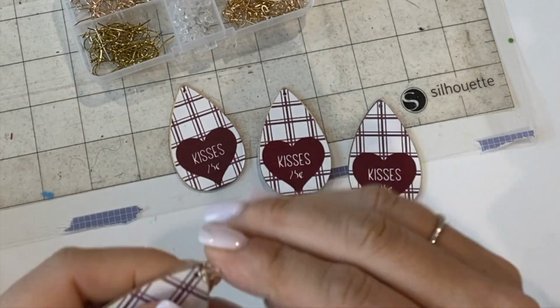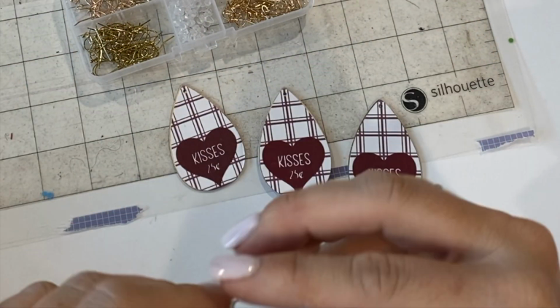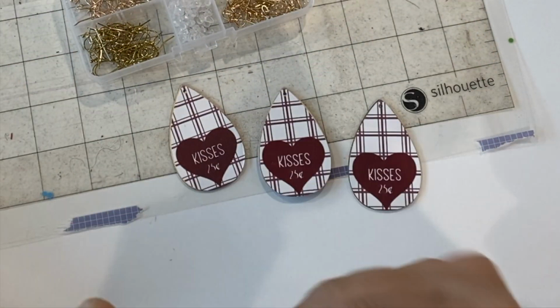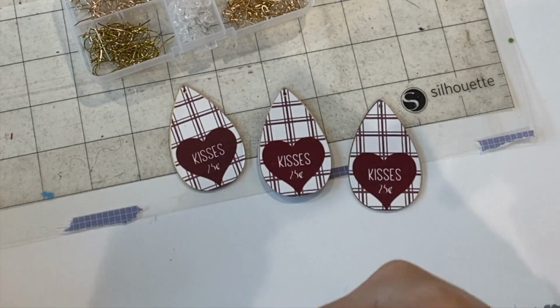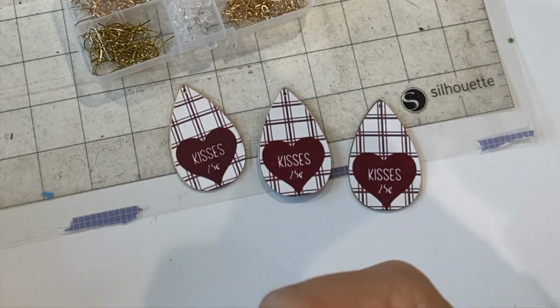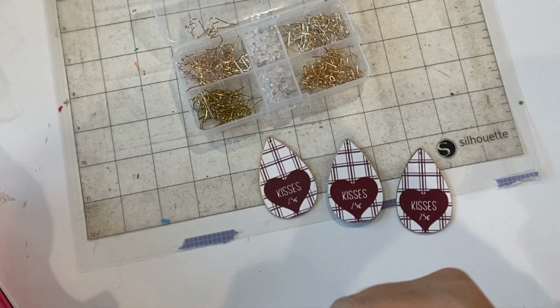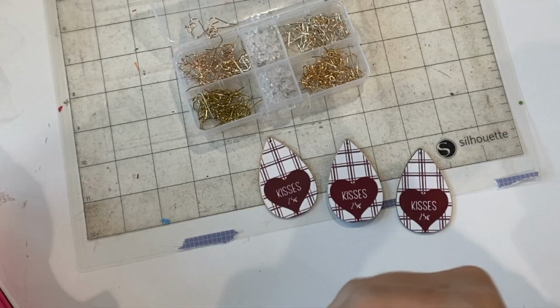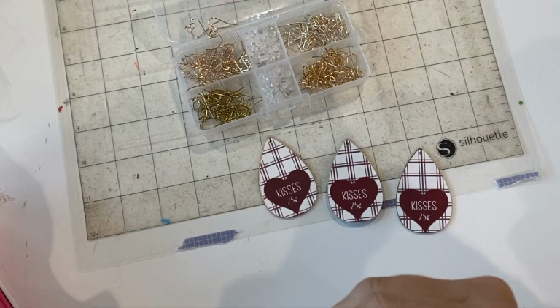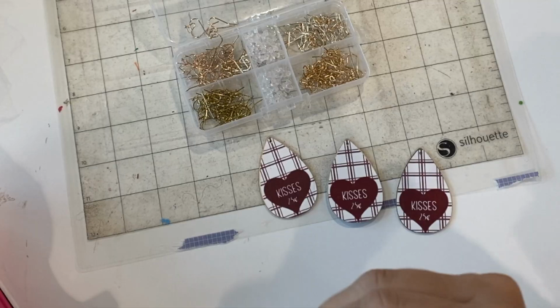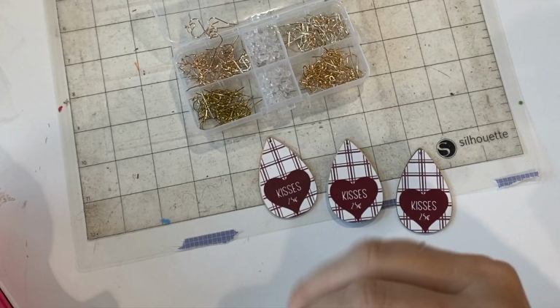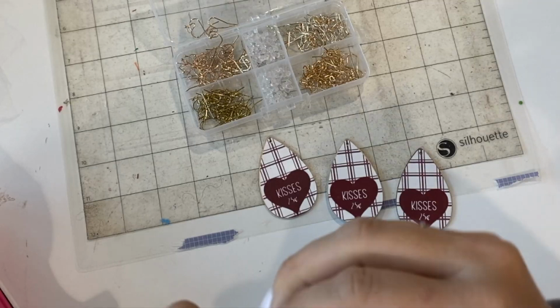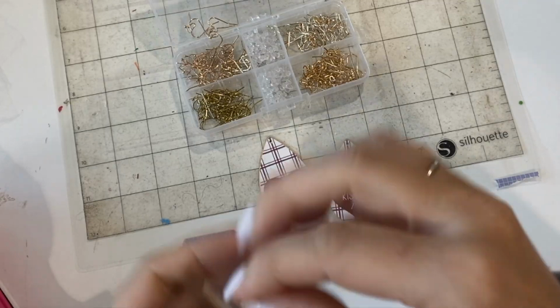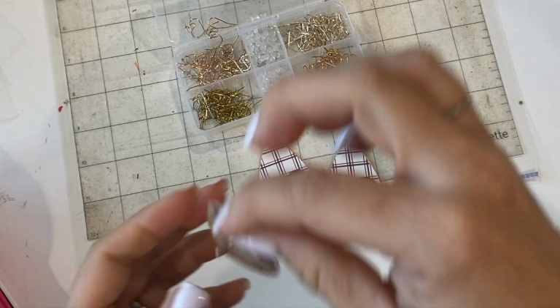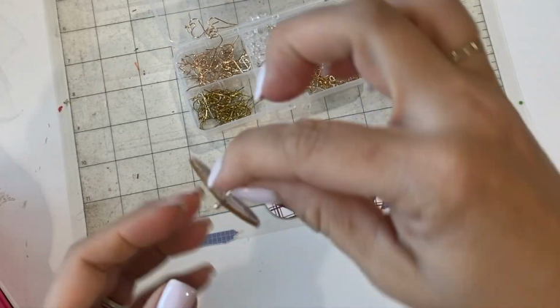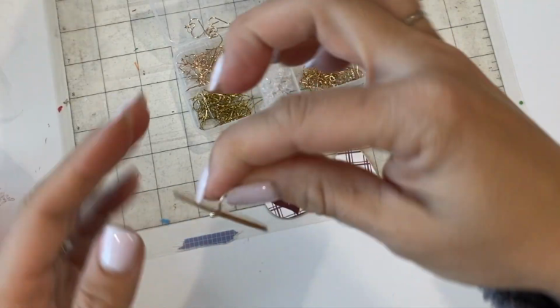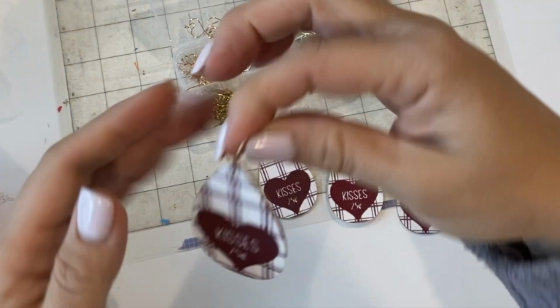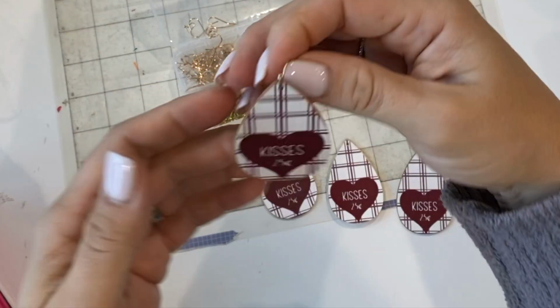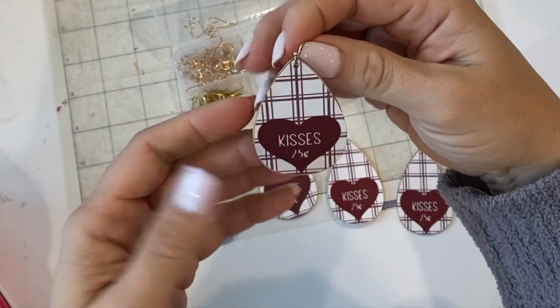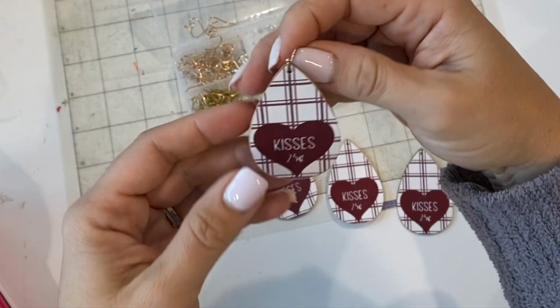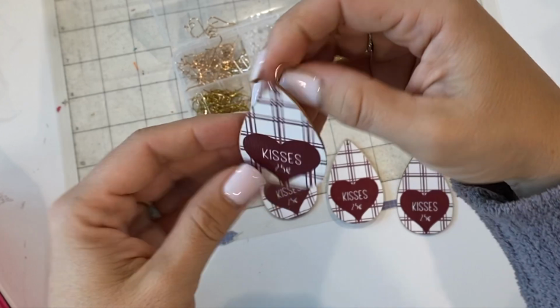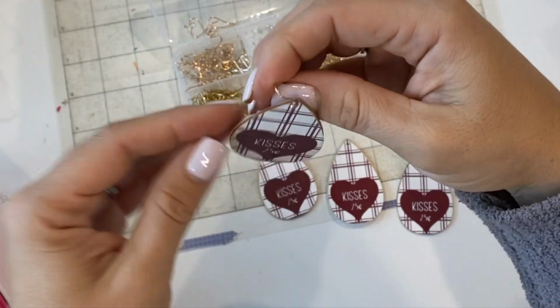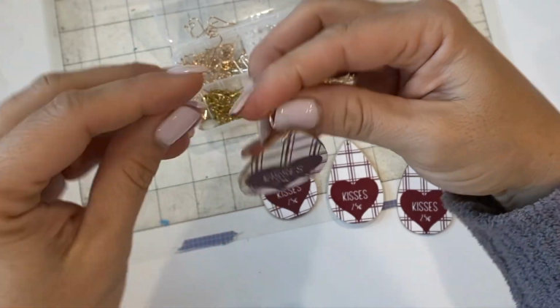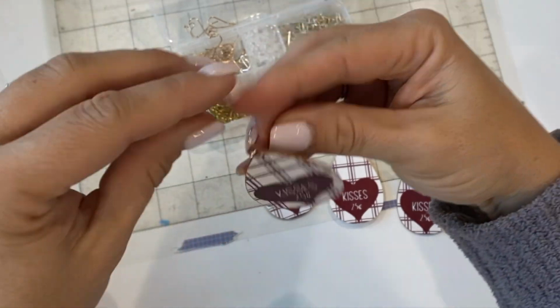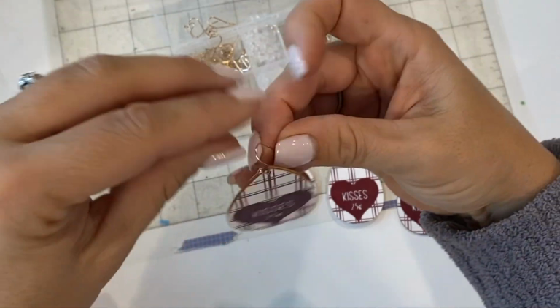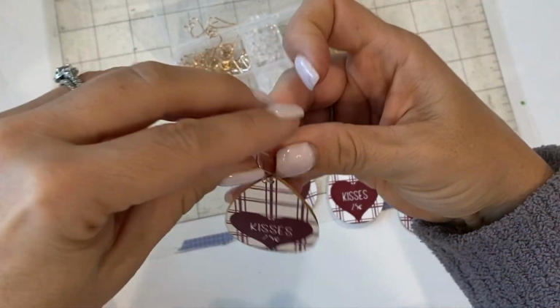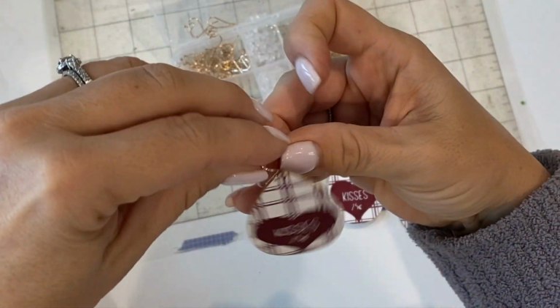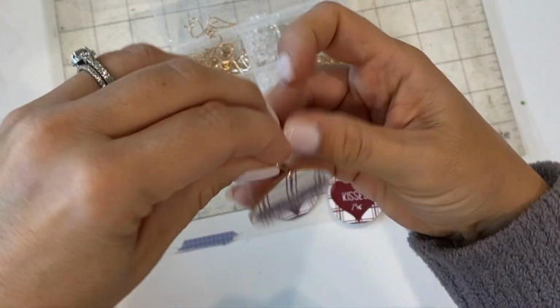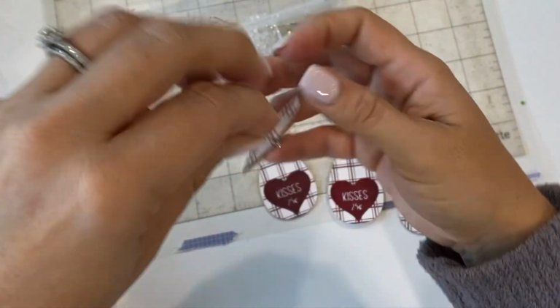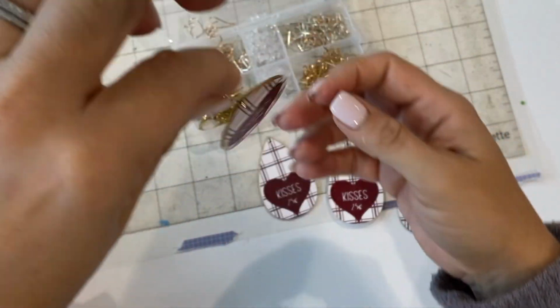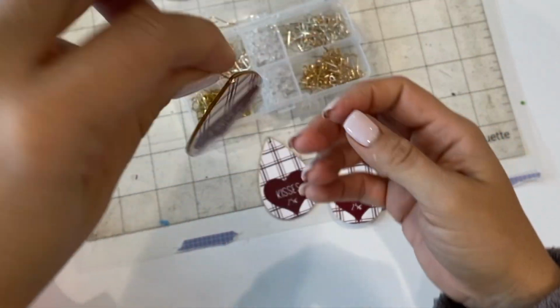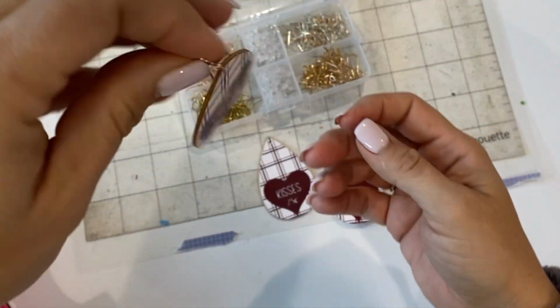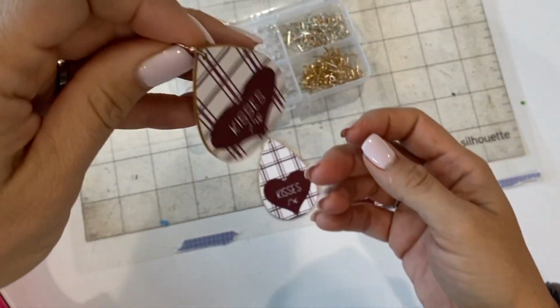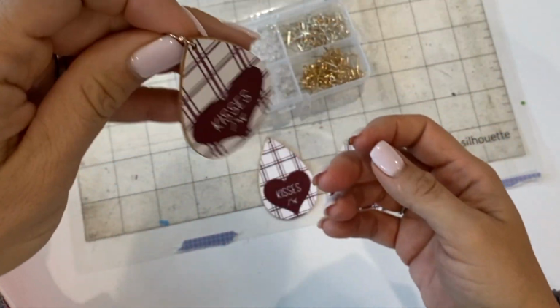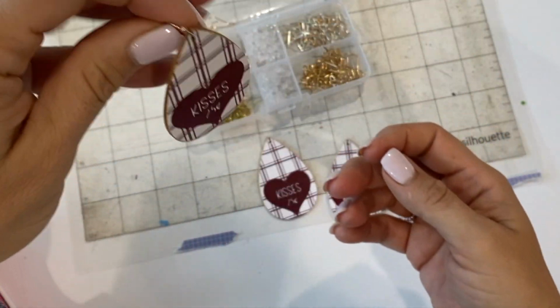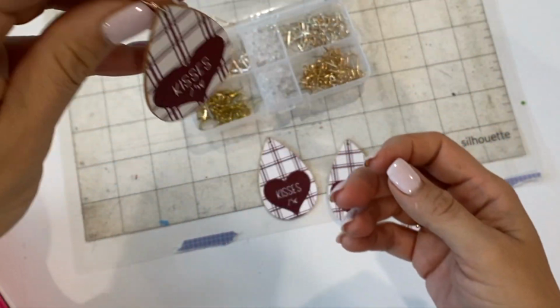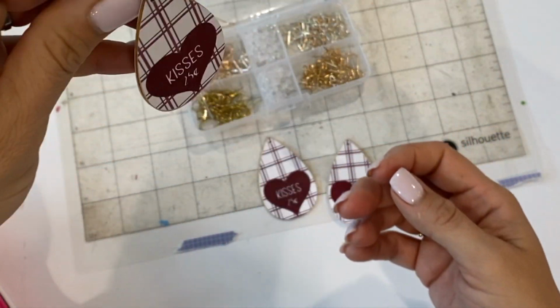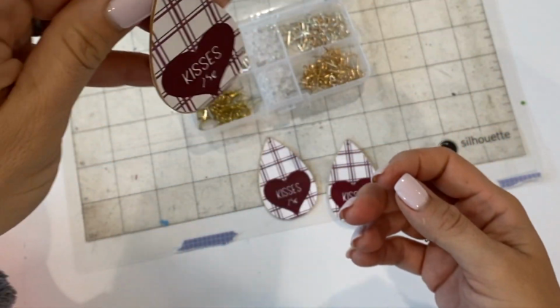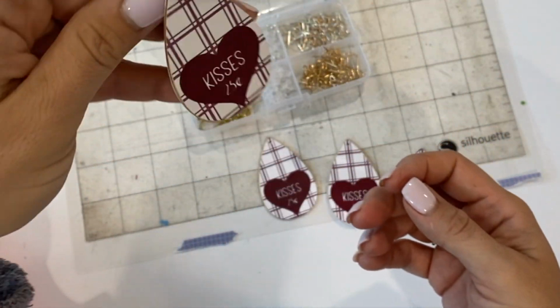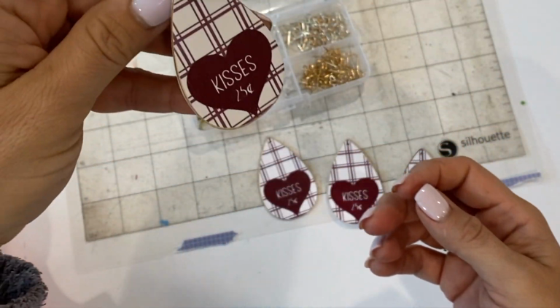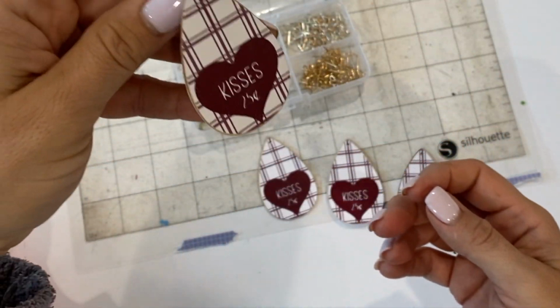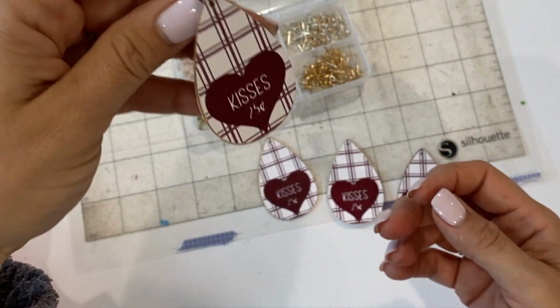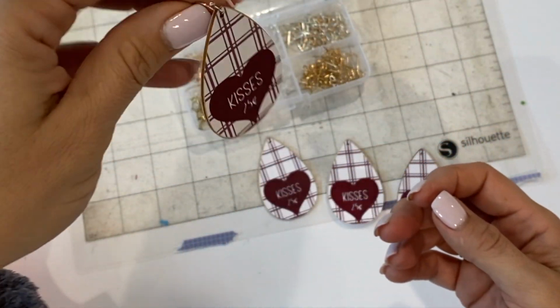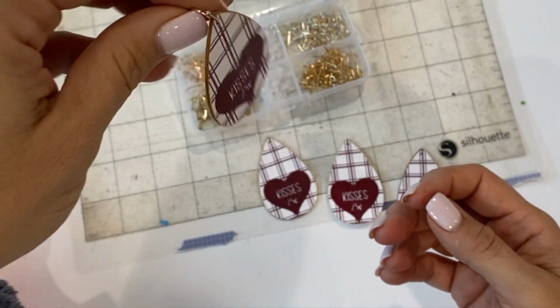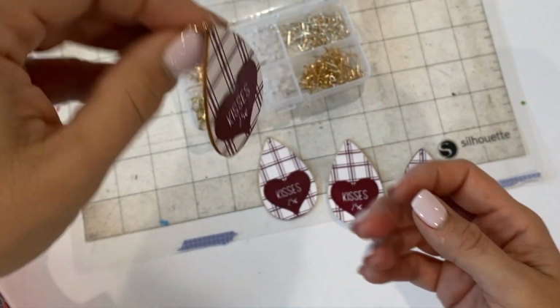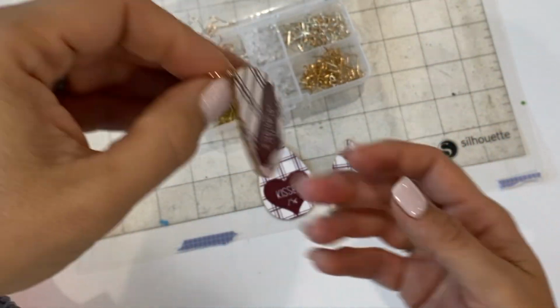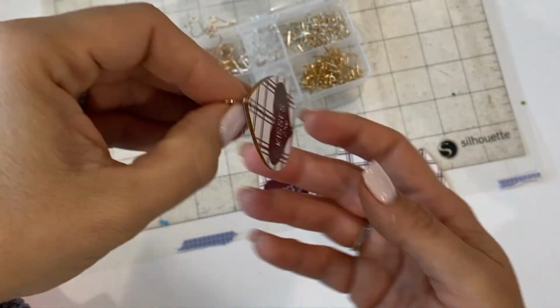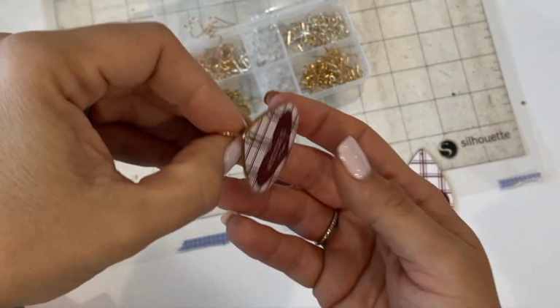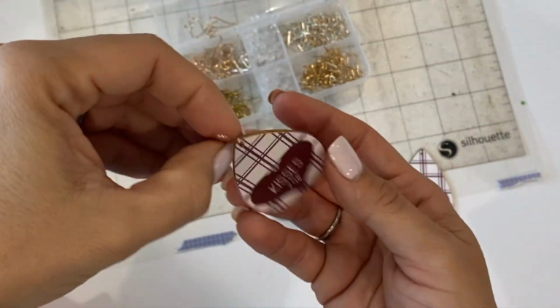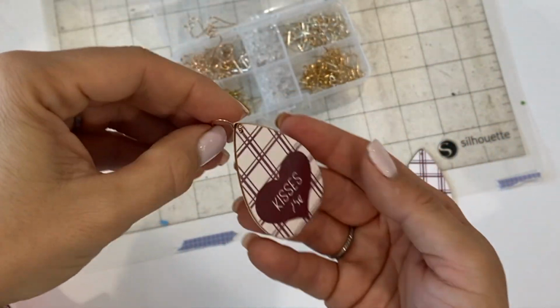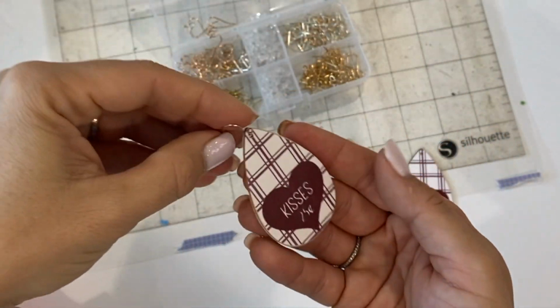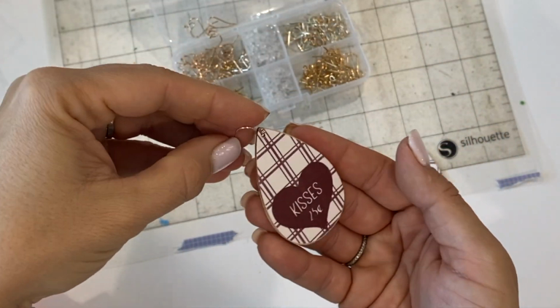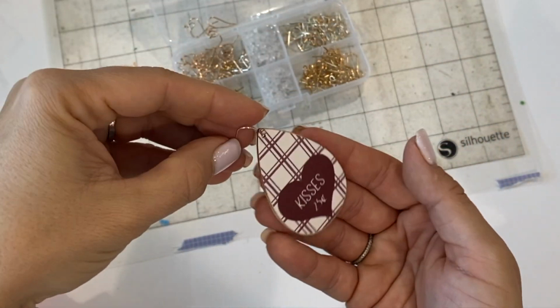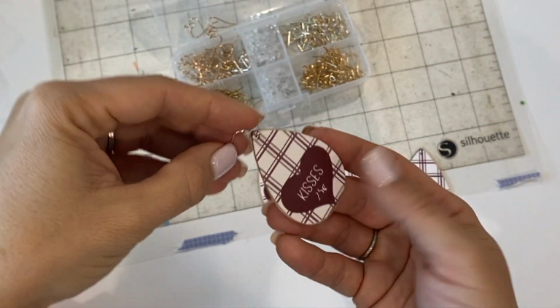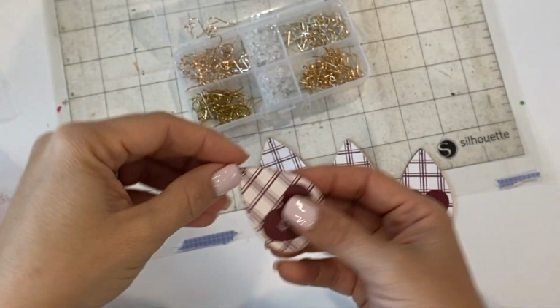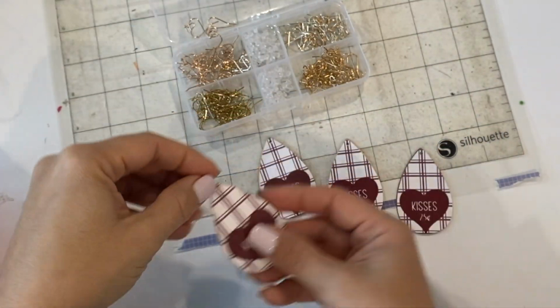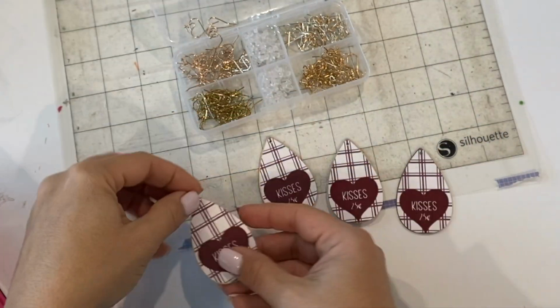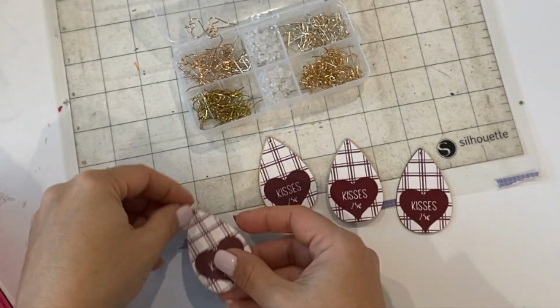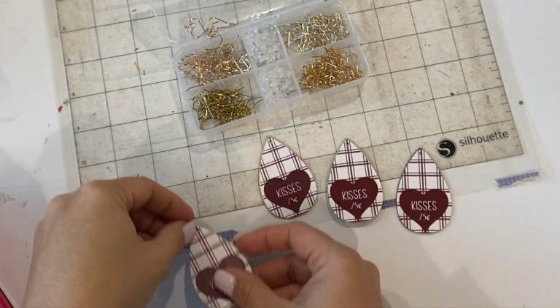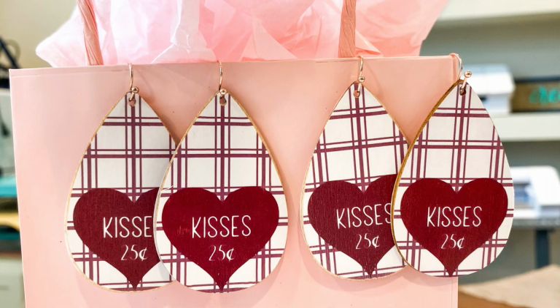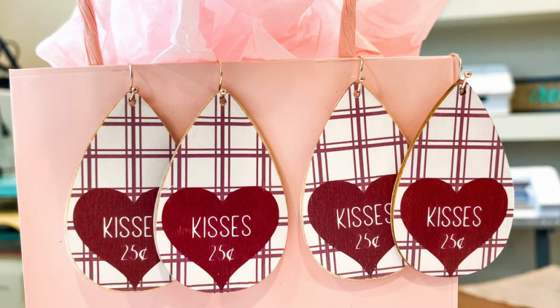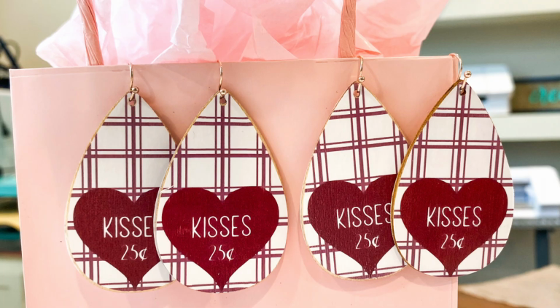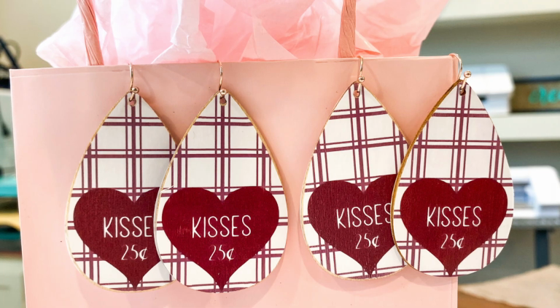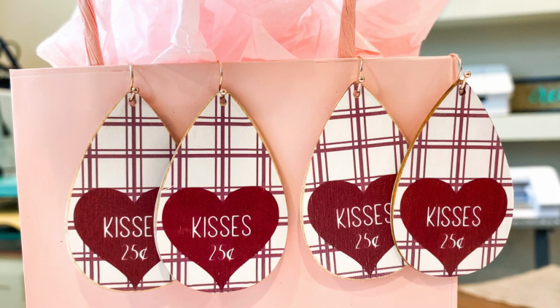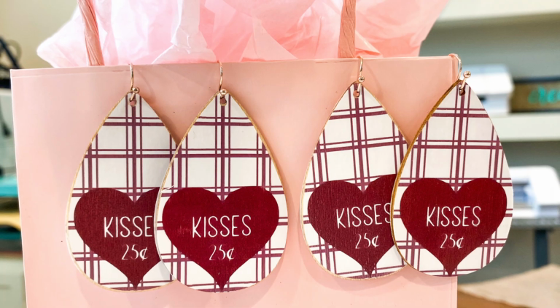These are super easy and fast to do. This design is from the Beginner Farmhouse Bundle, so grab it and make some earrings for every occasion. Keep going!